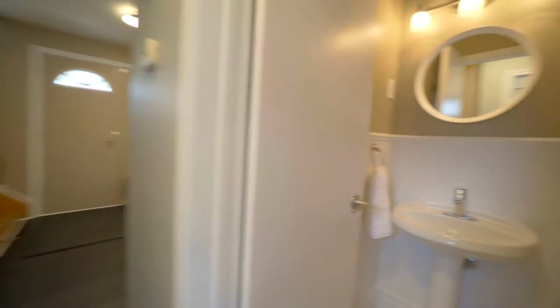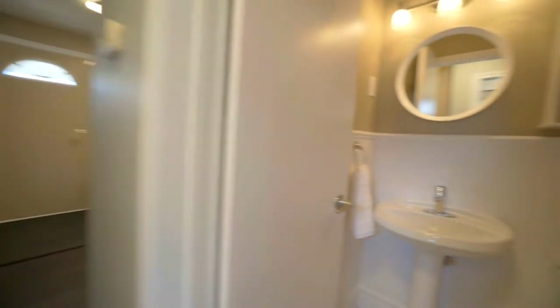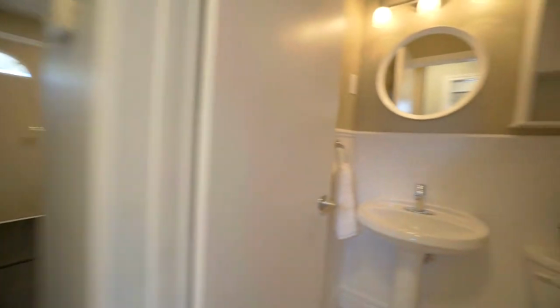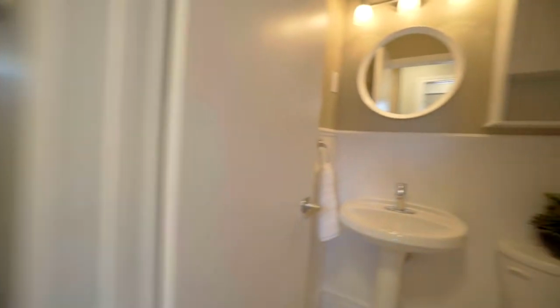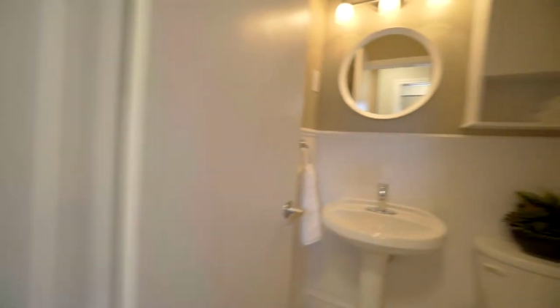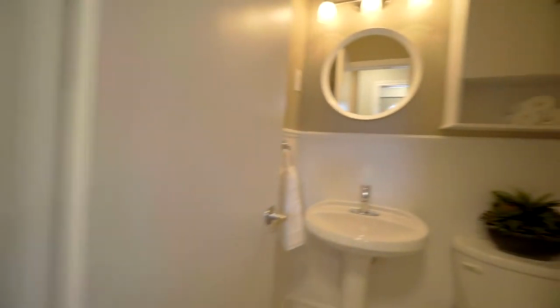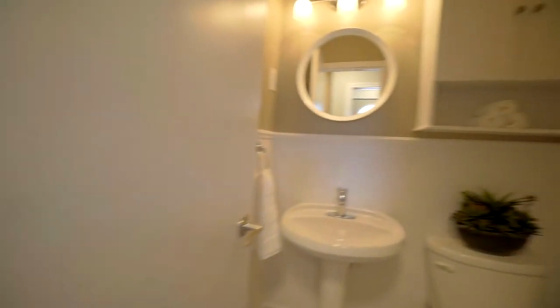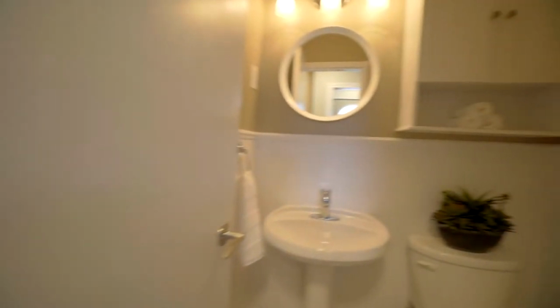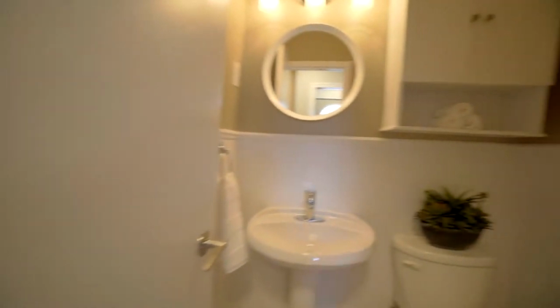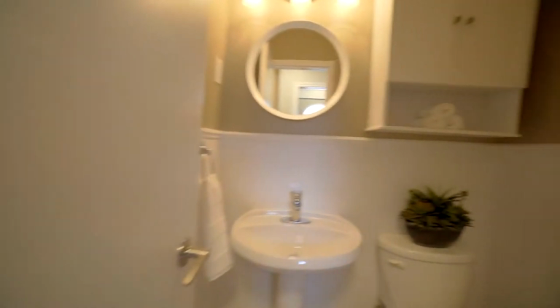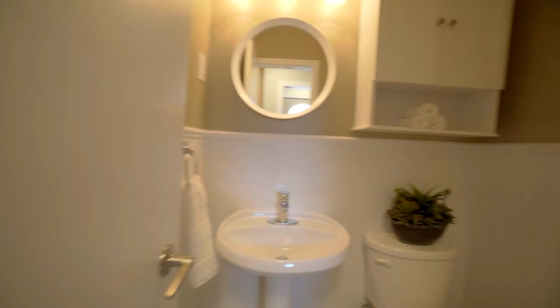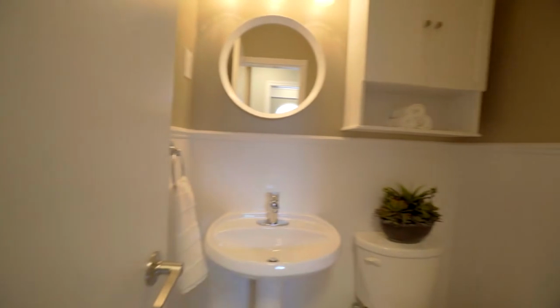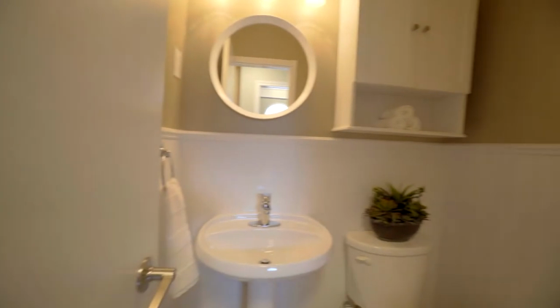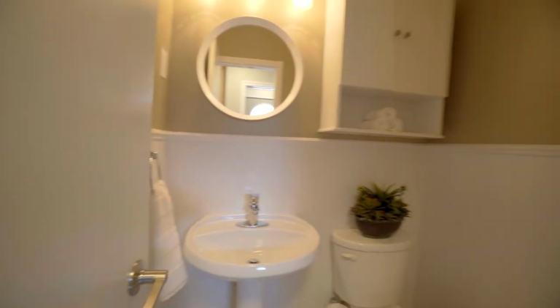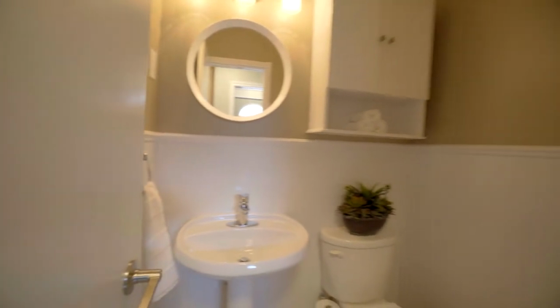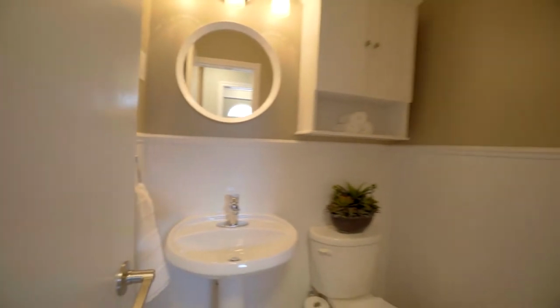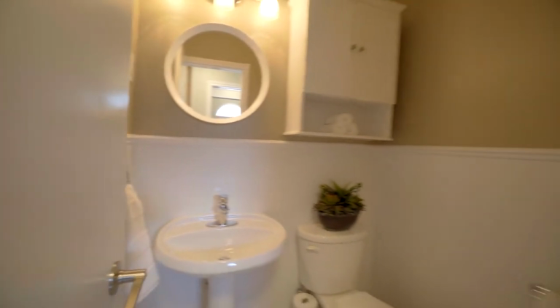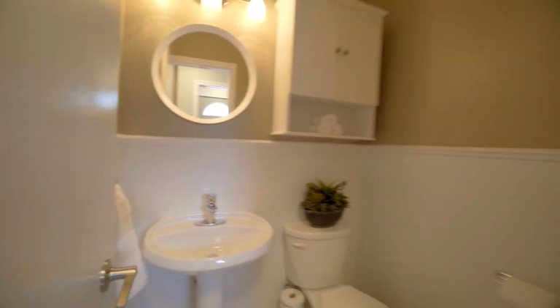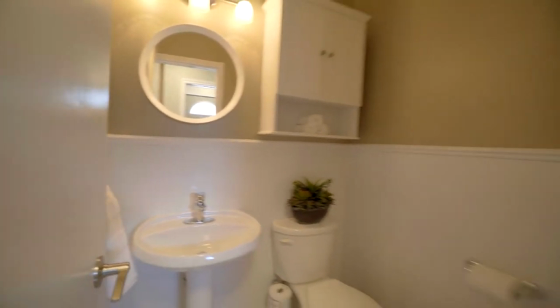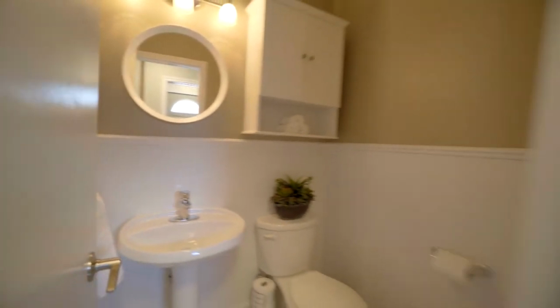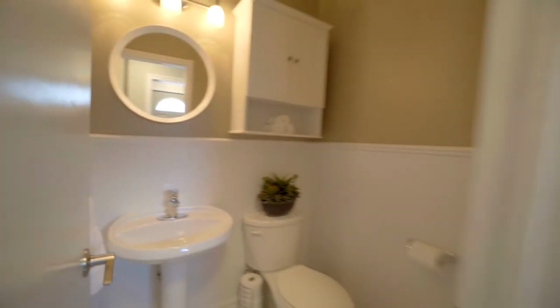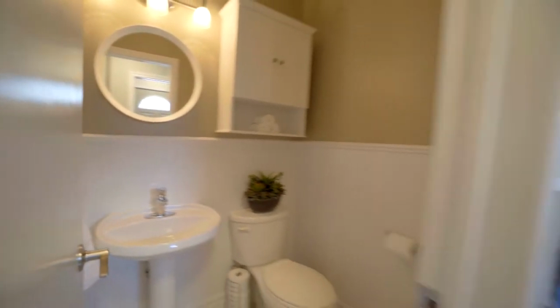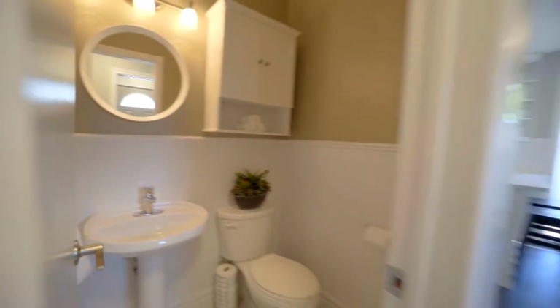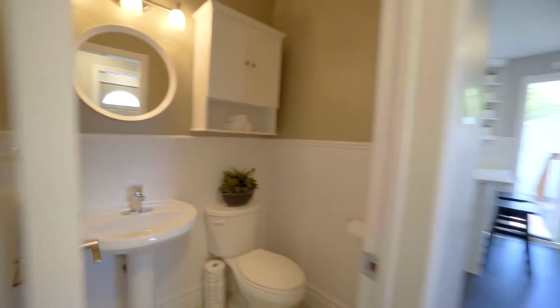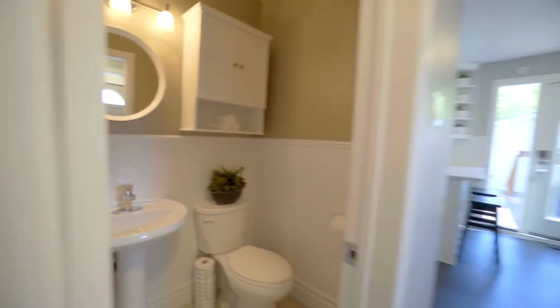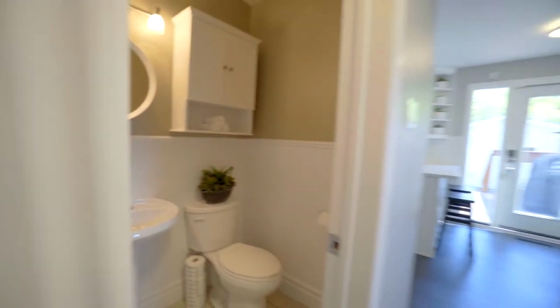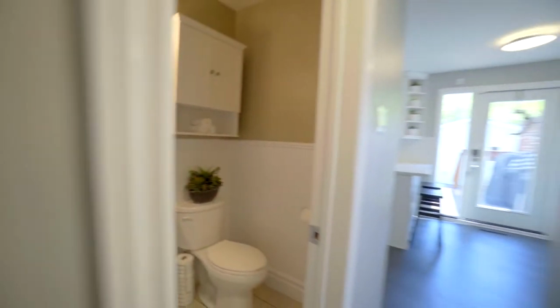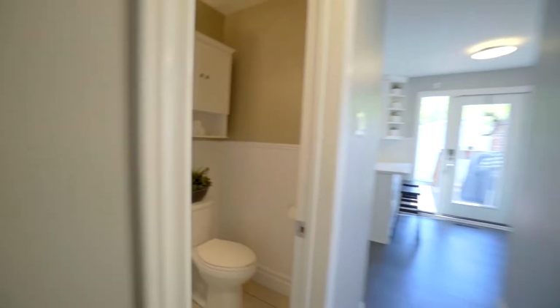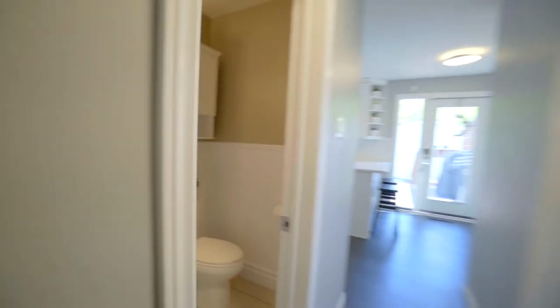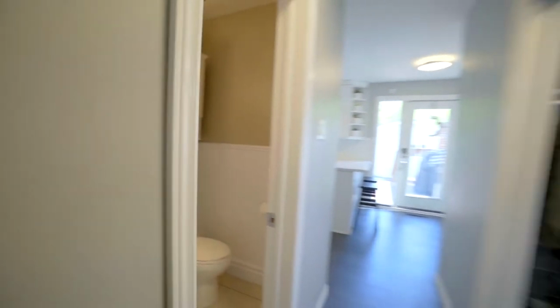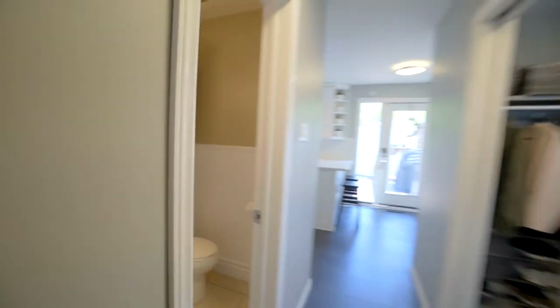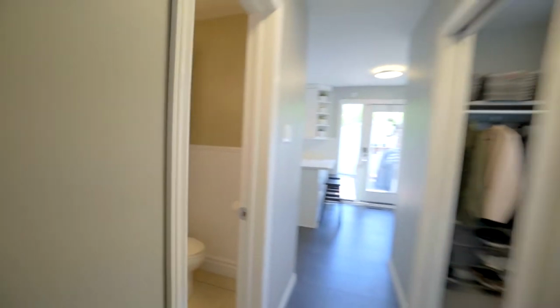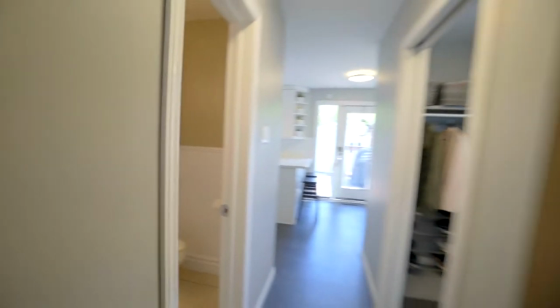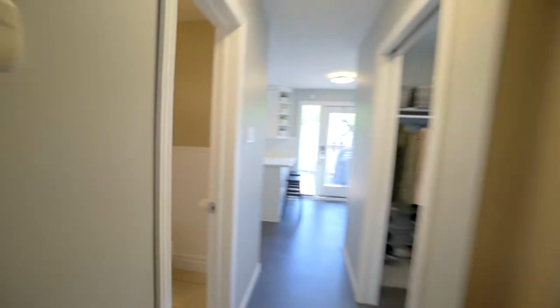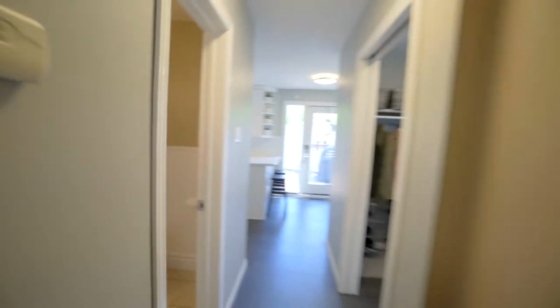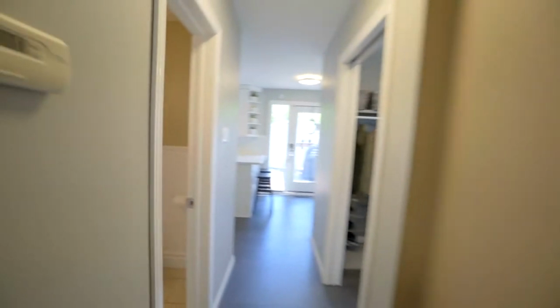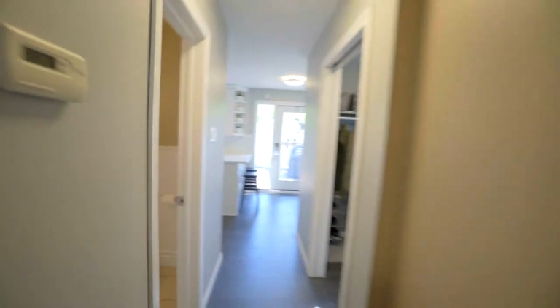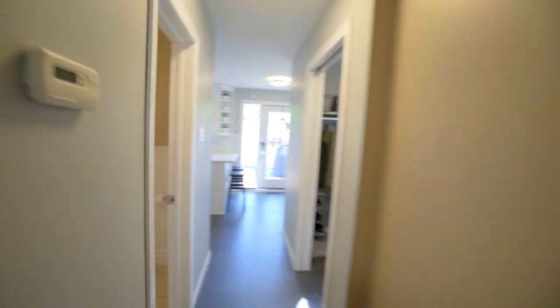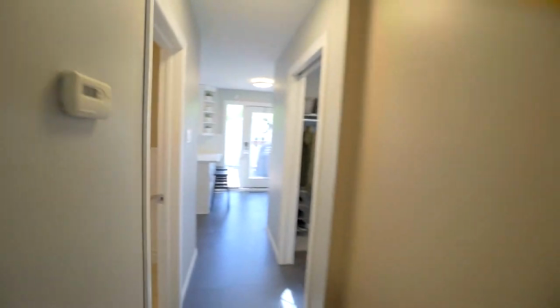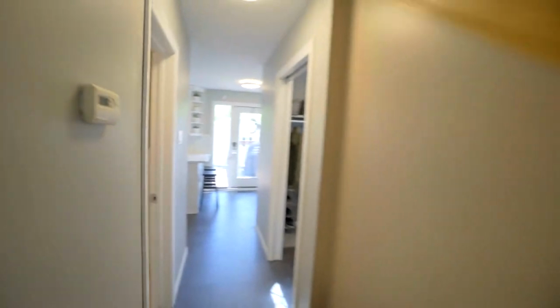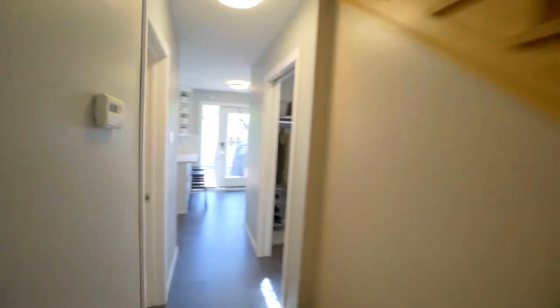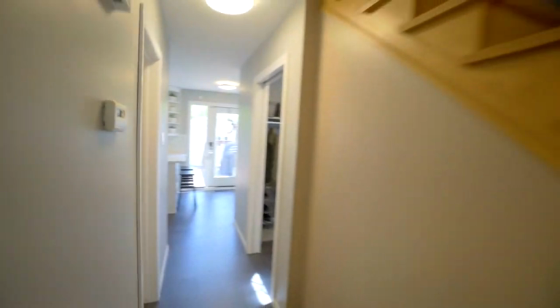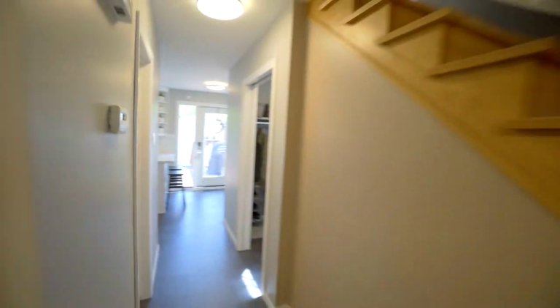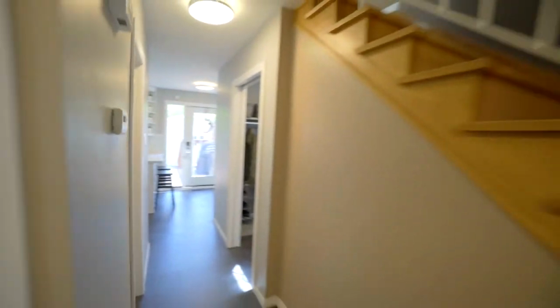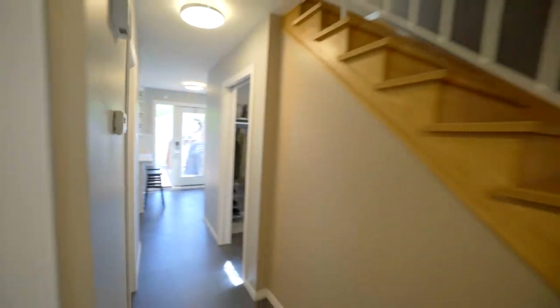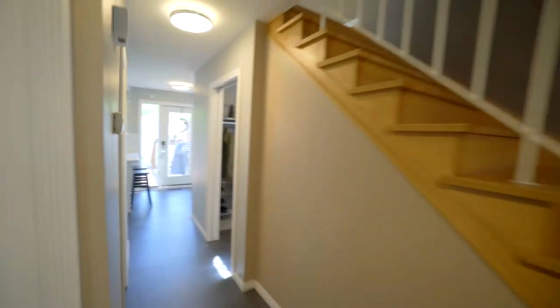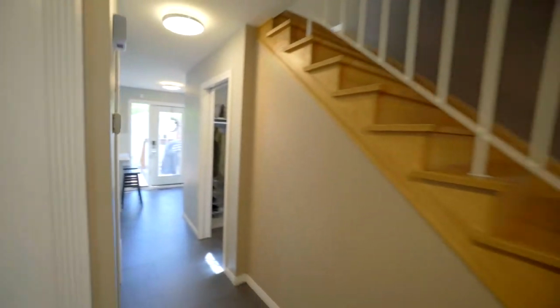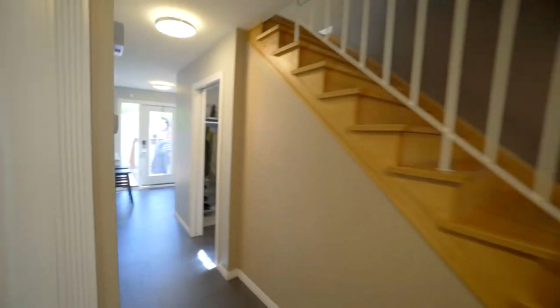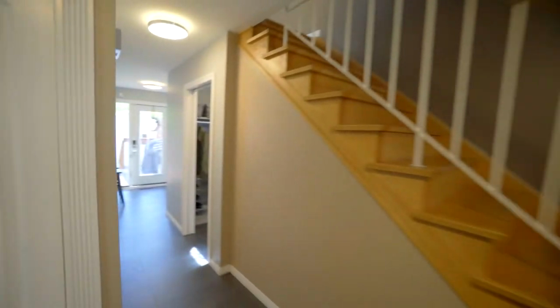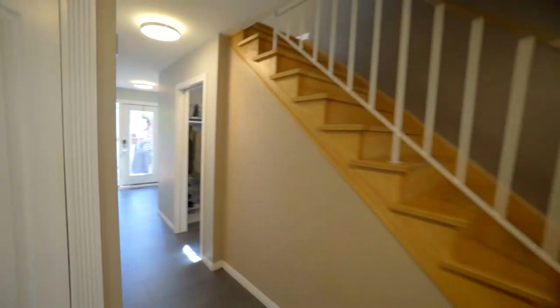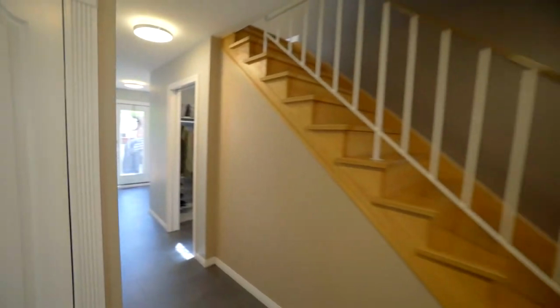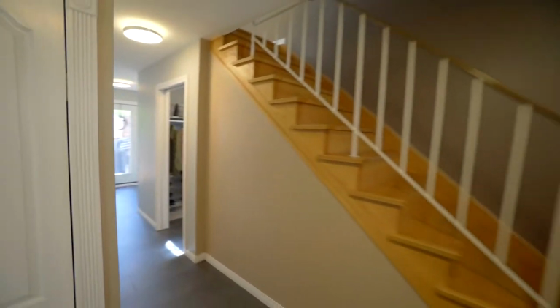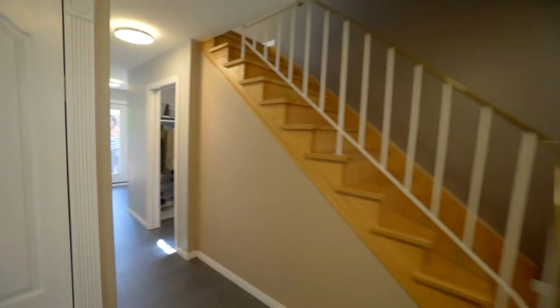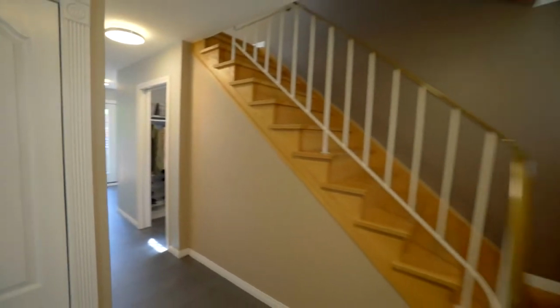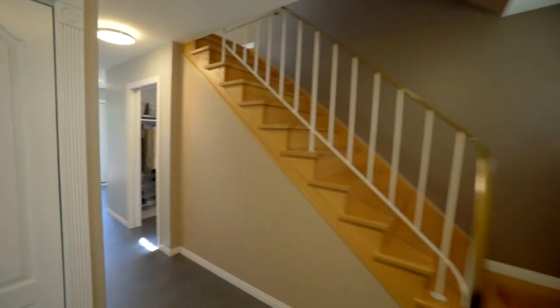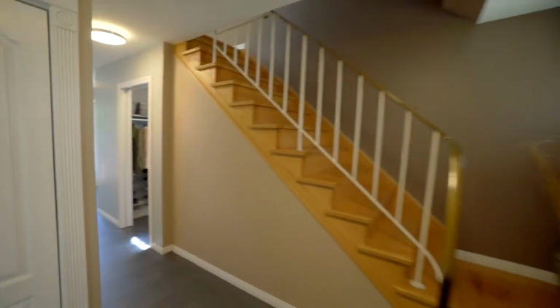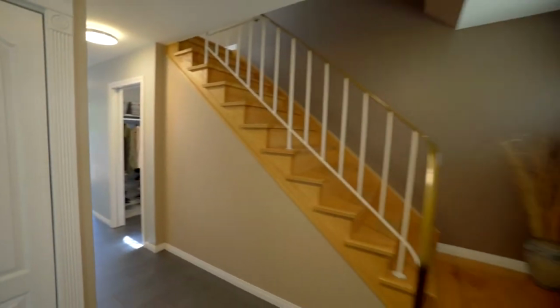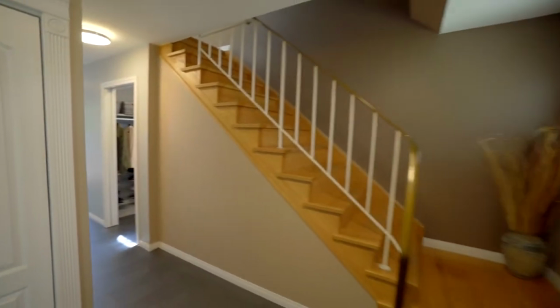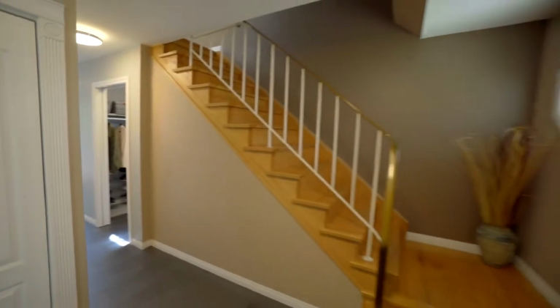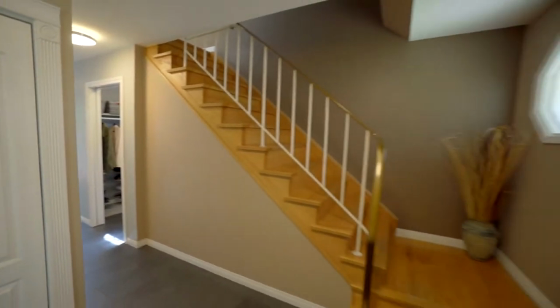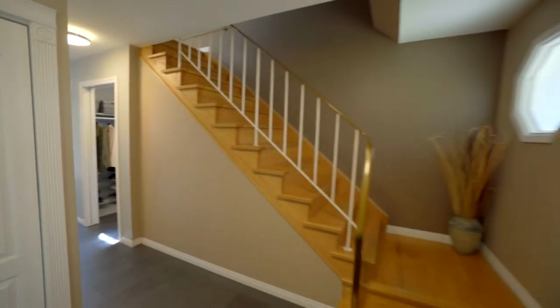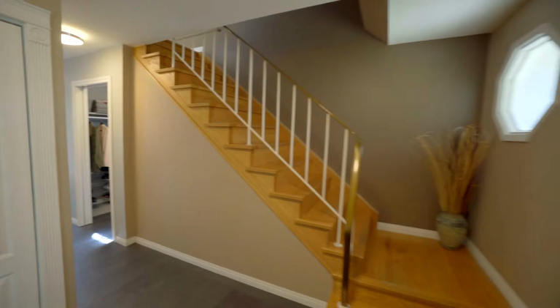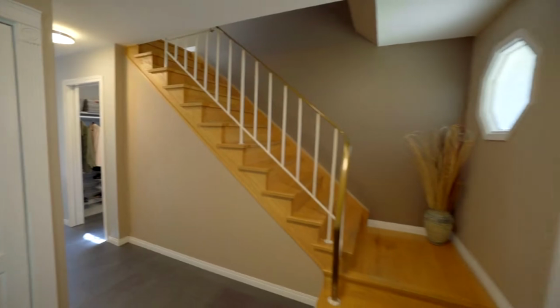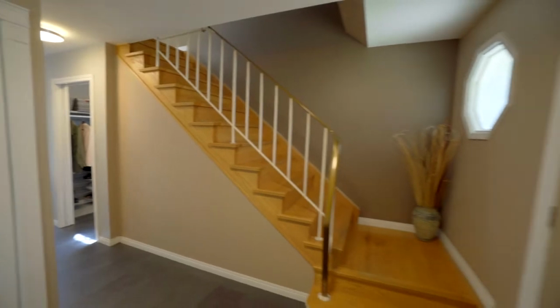Around the corner, you'll find the convenient two-piece powder room and access to the fully finished basement.